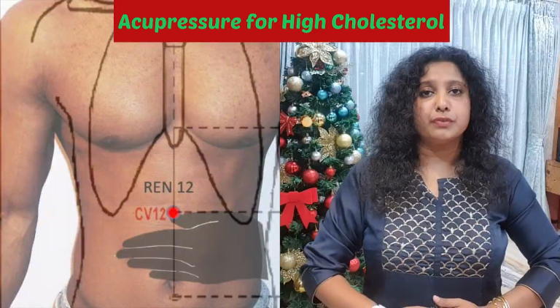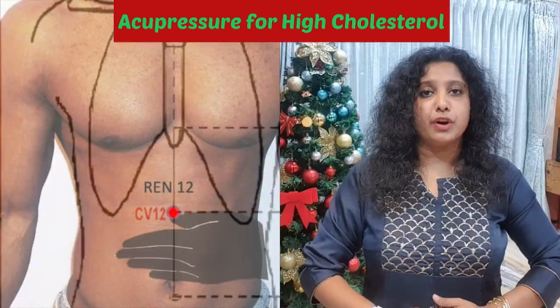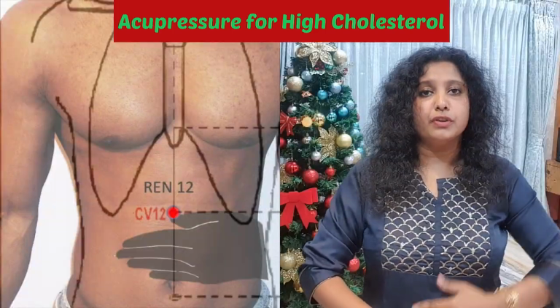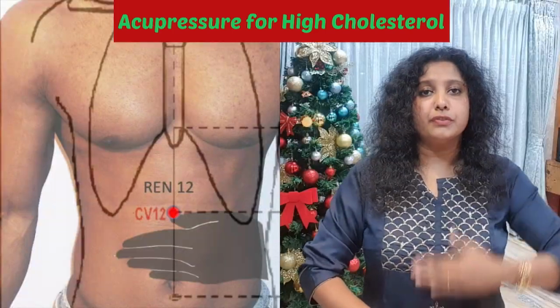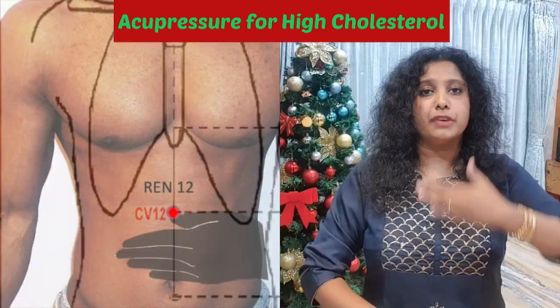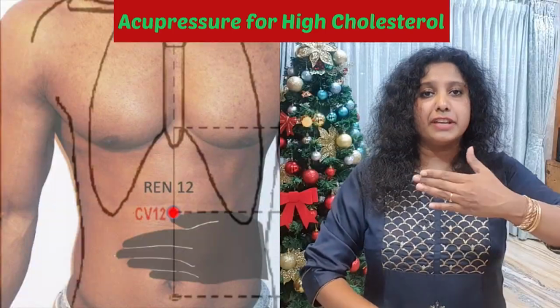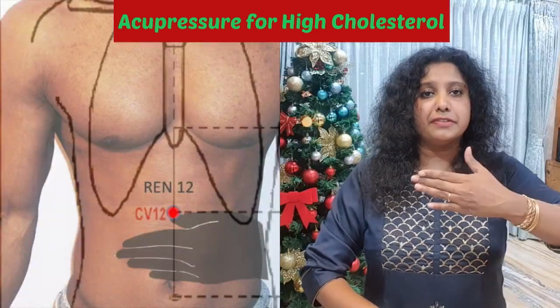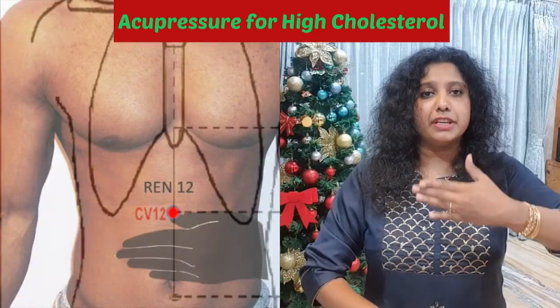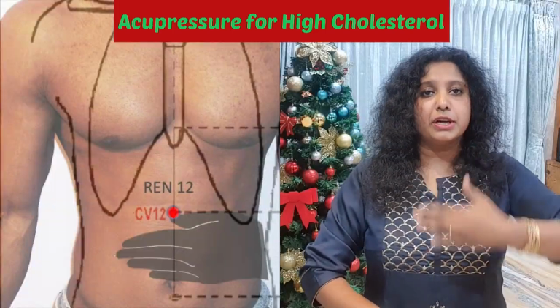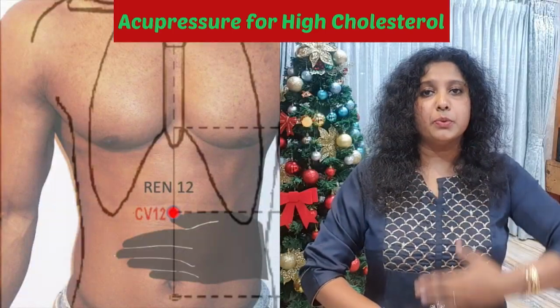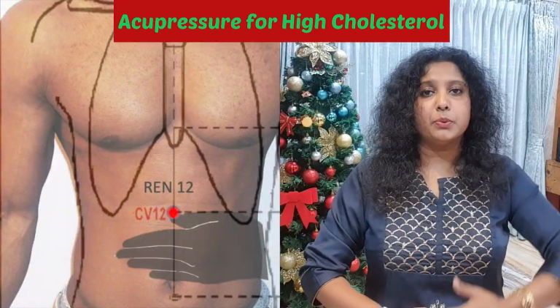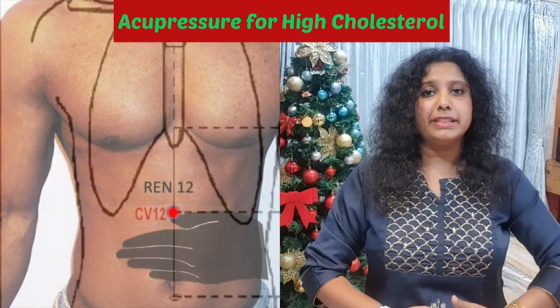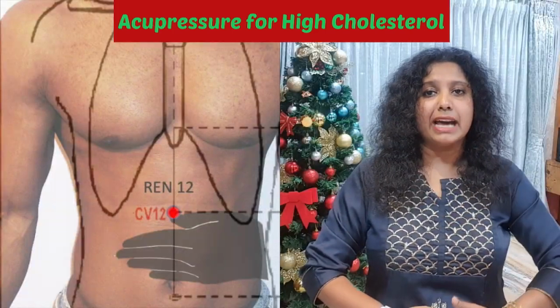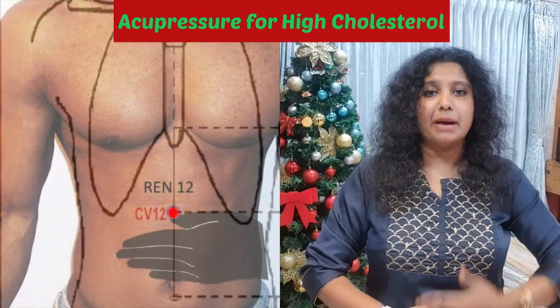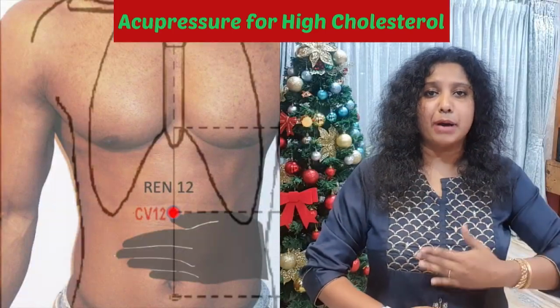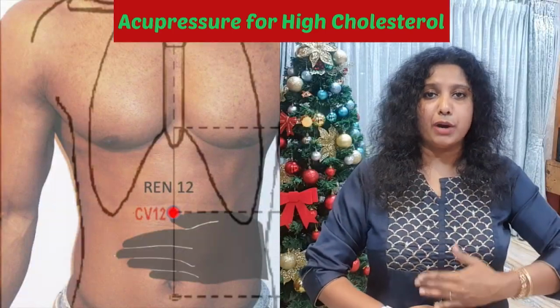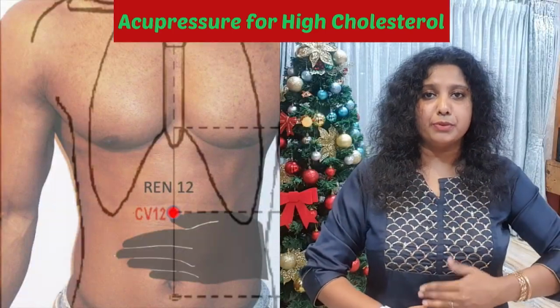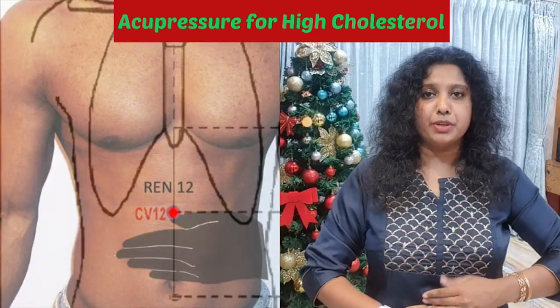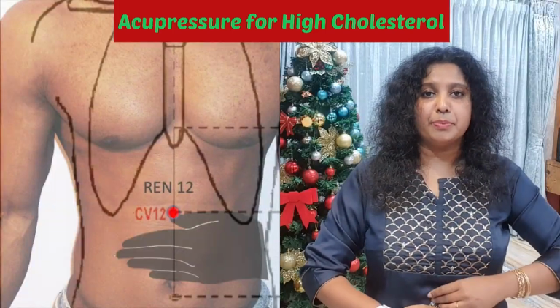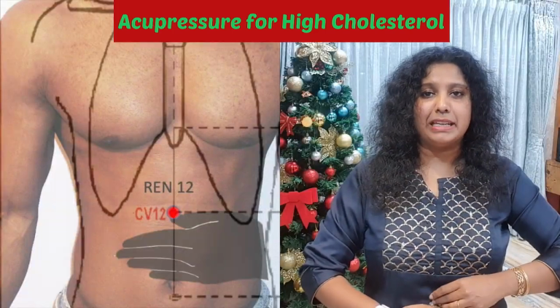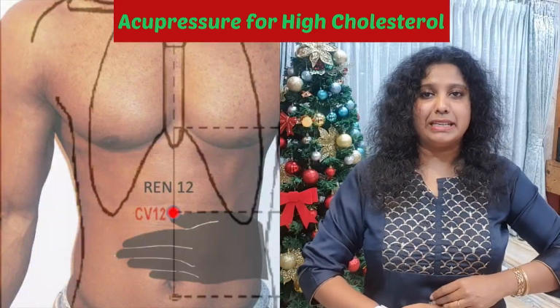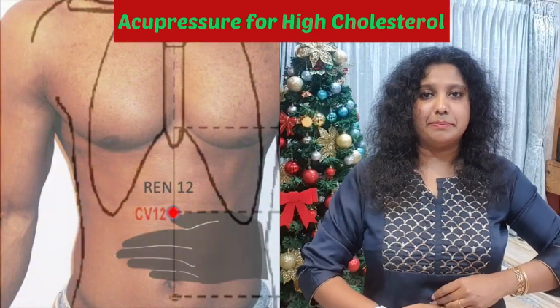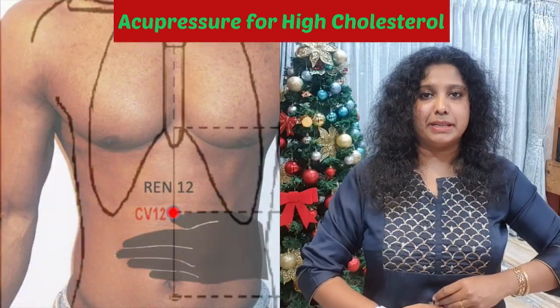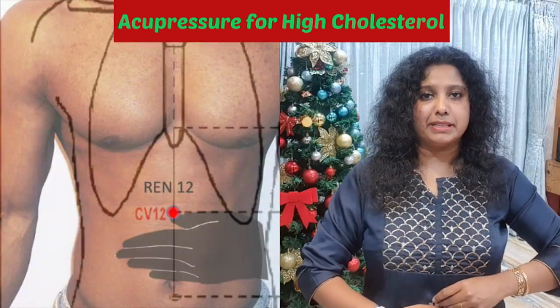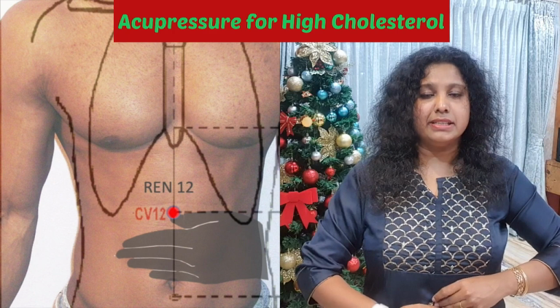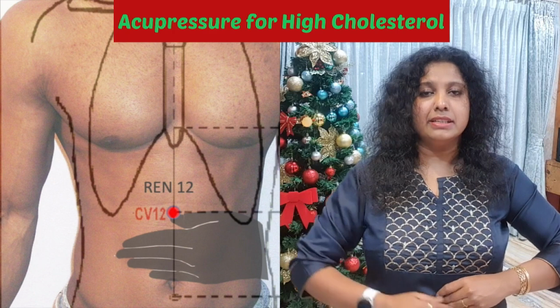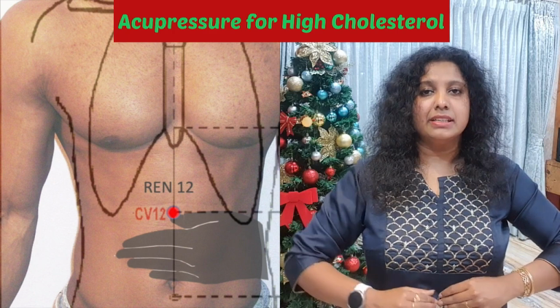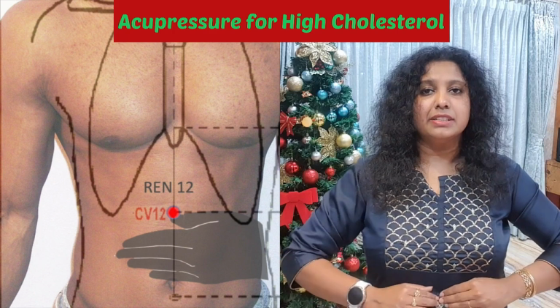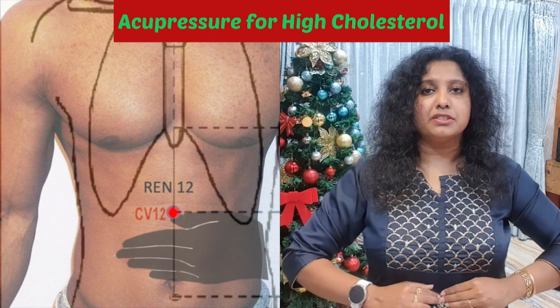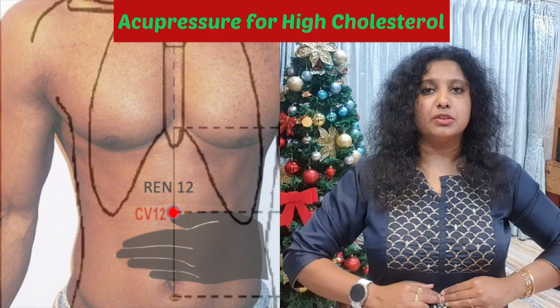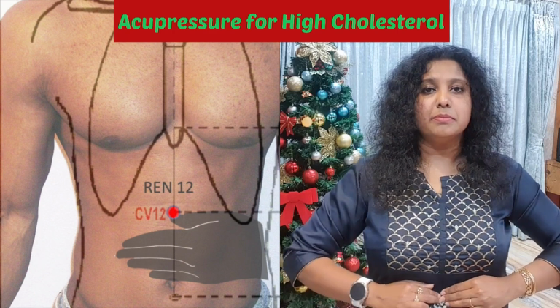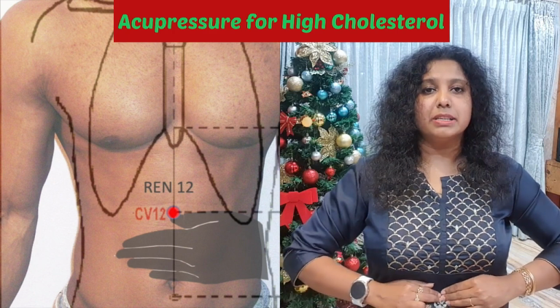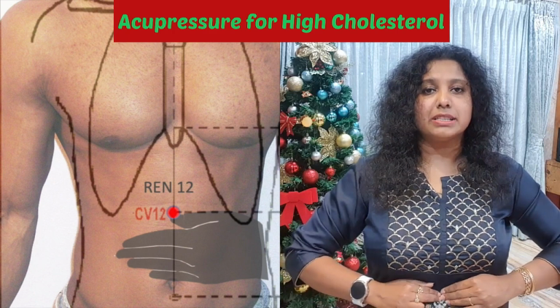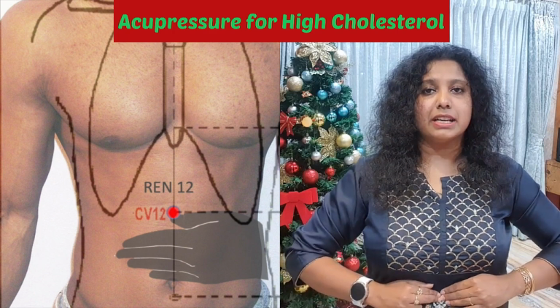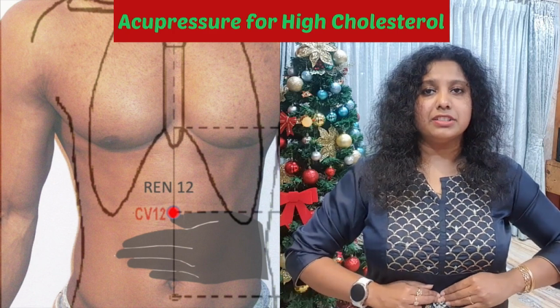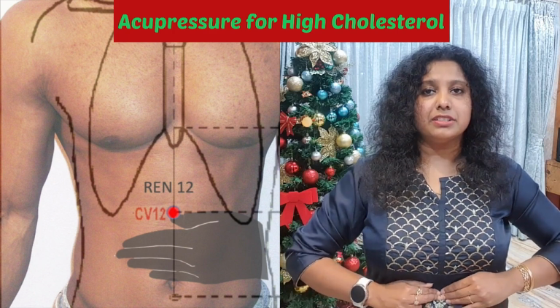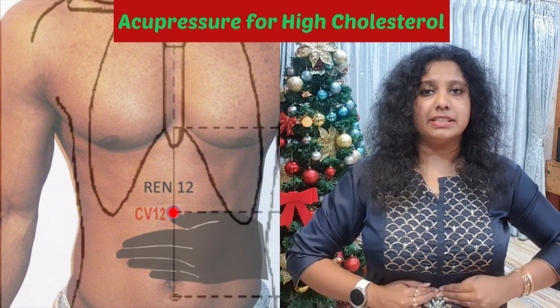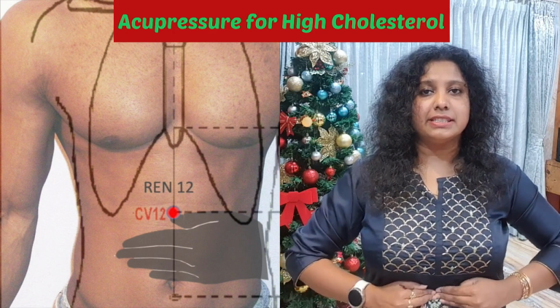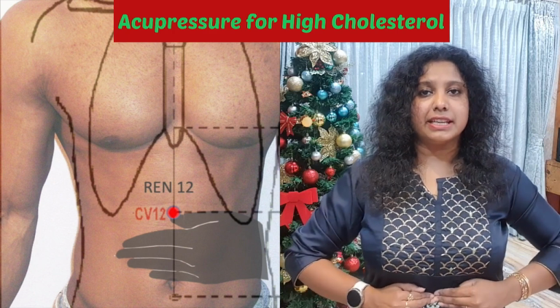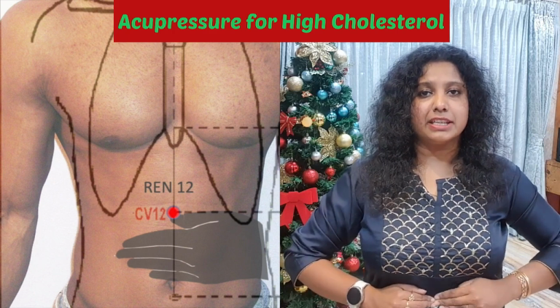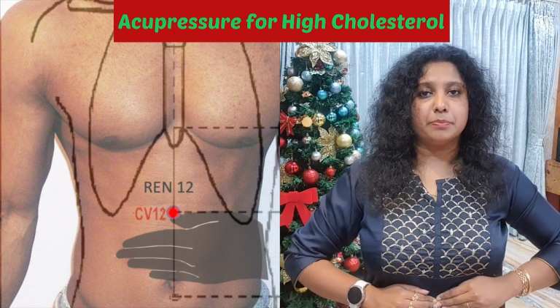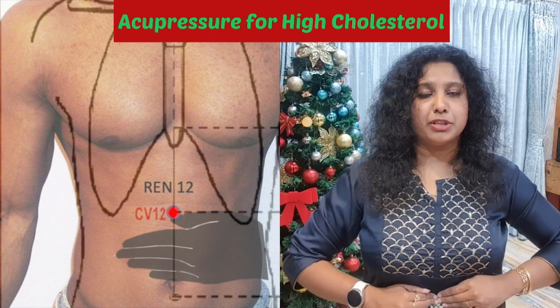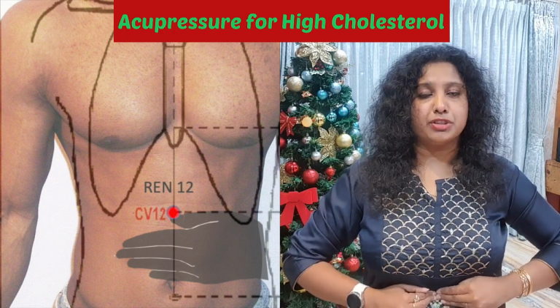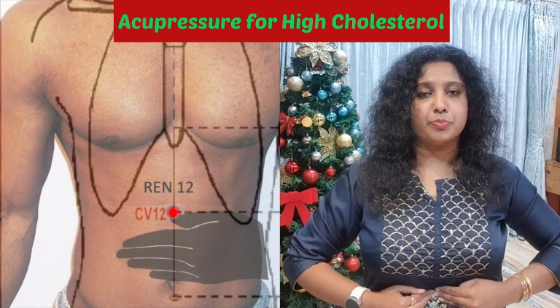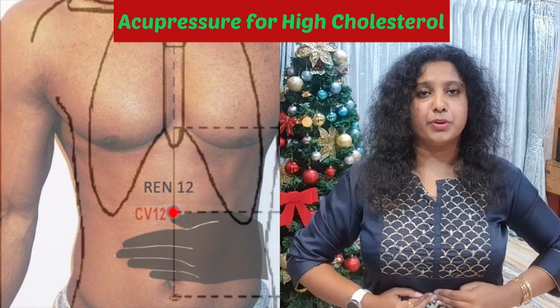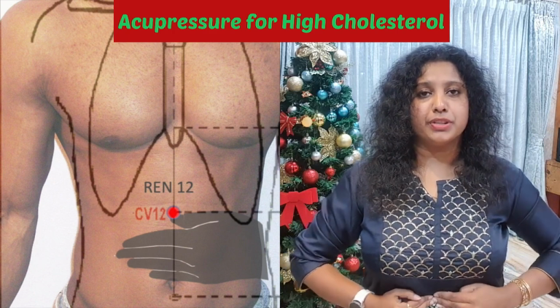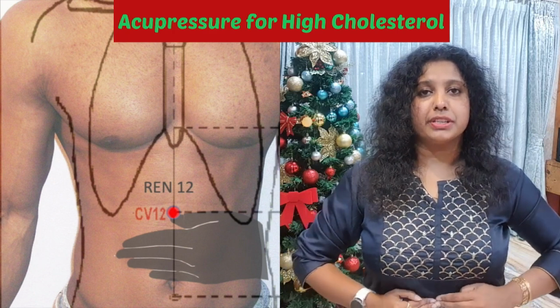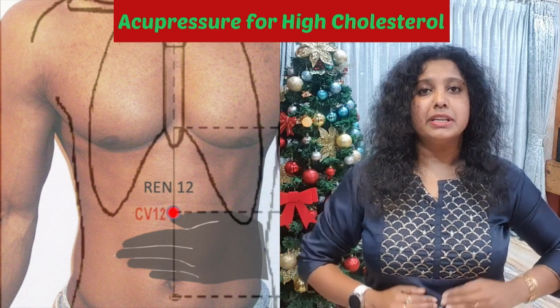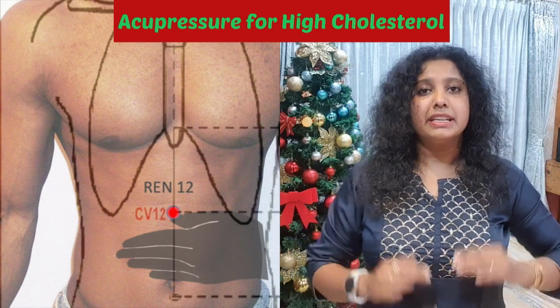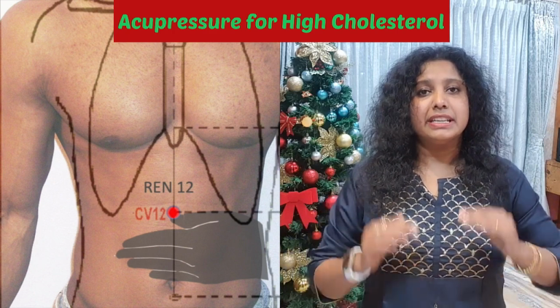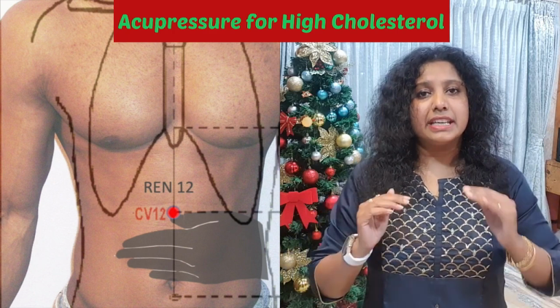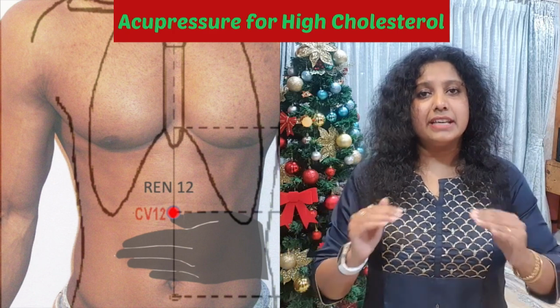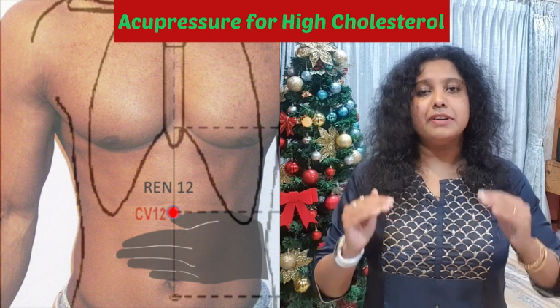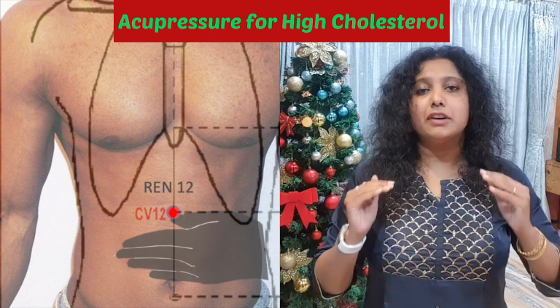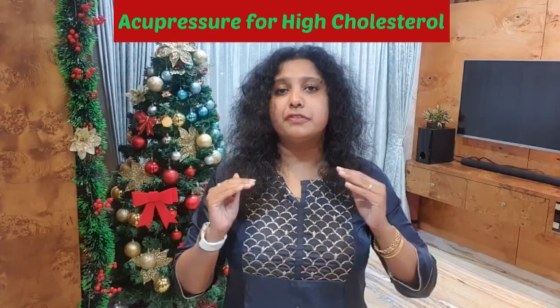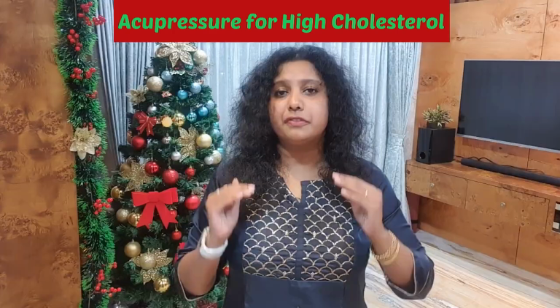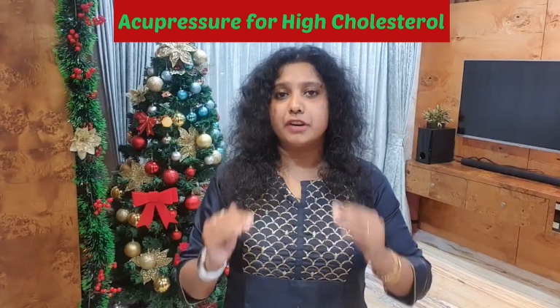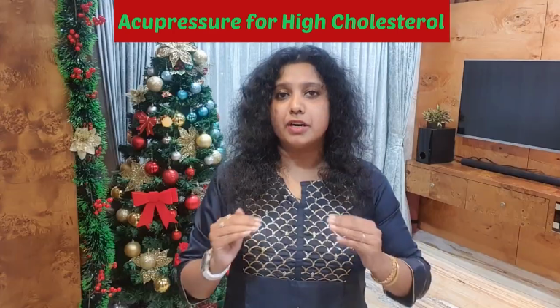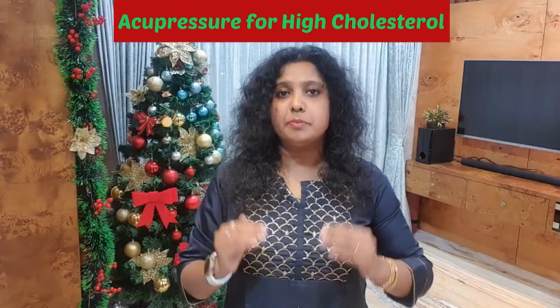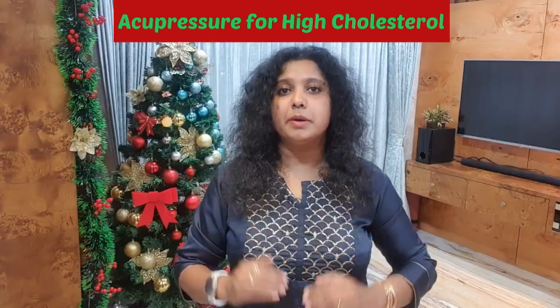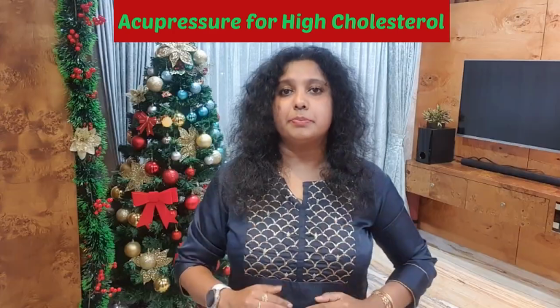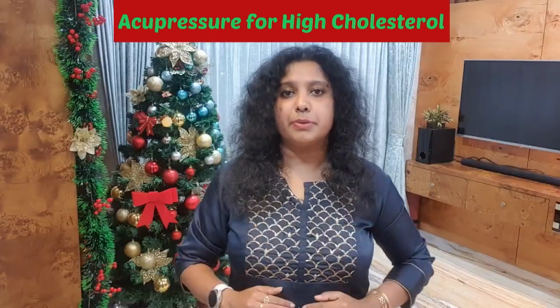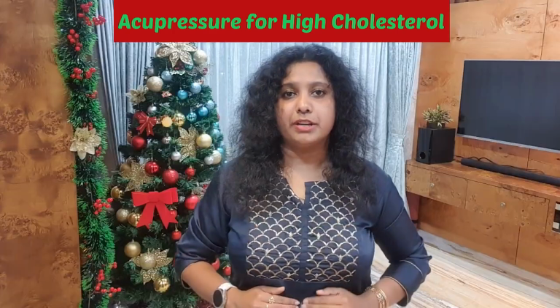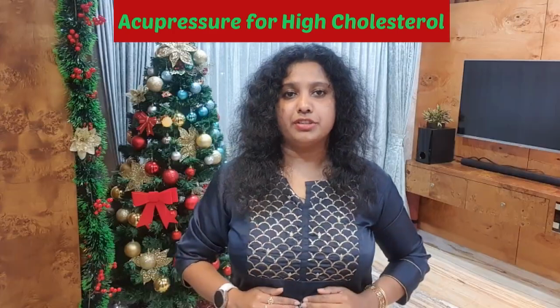The next acupressure point is called the CV12 acupressure point, which is found five finger widths above your belly button. Massage this acupressure point and give a firm pressure.